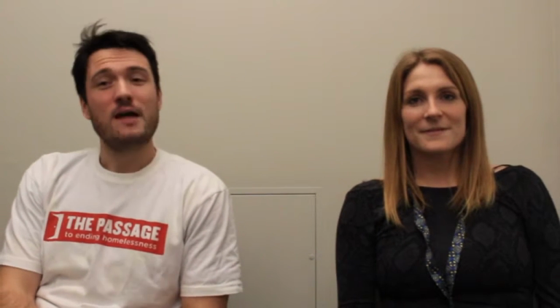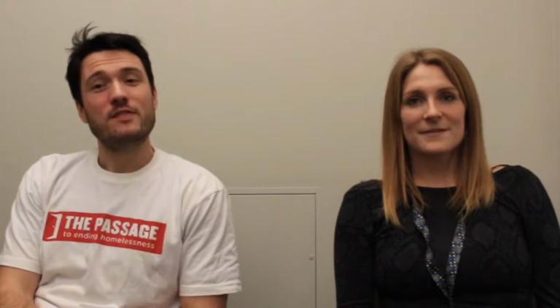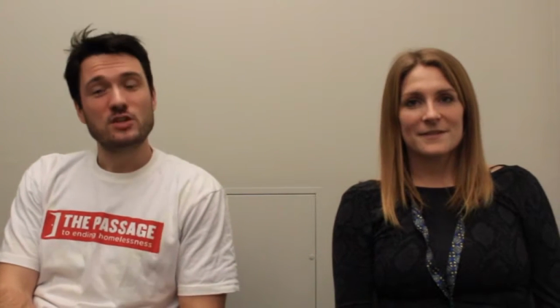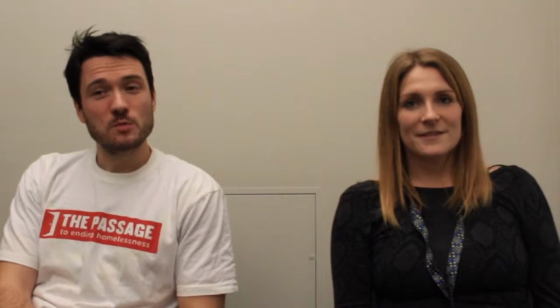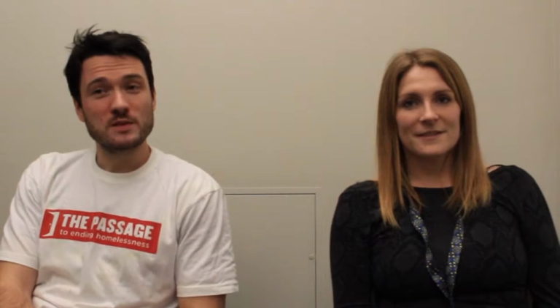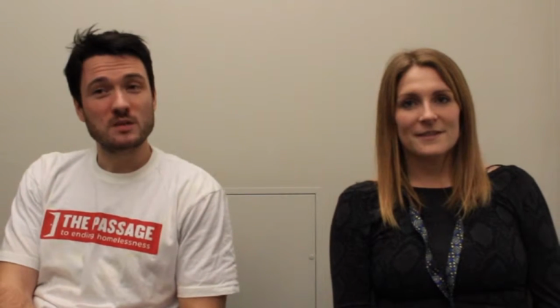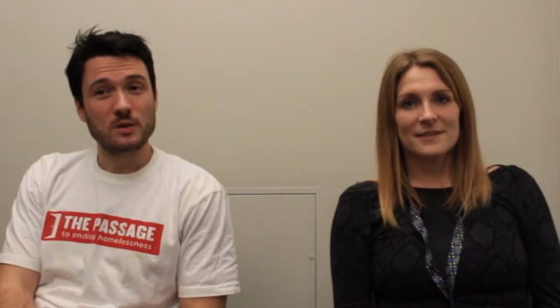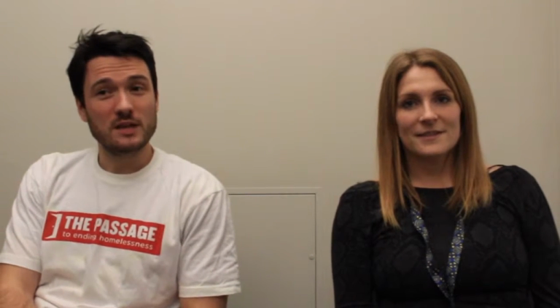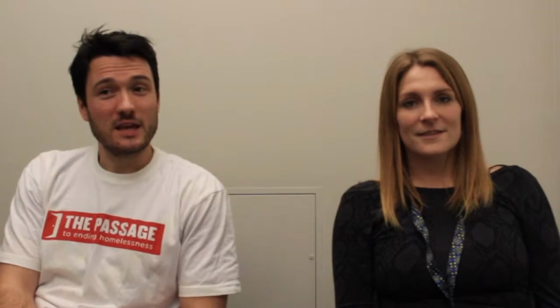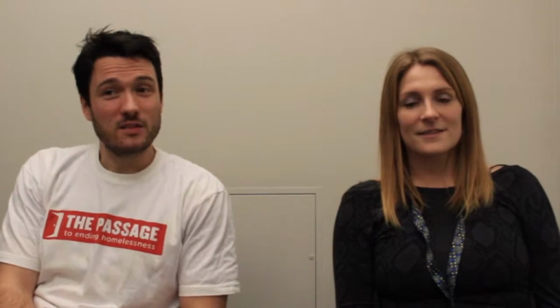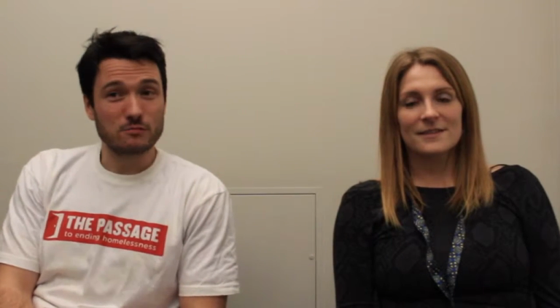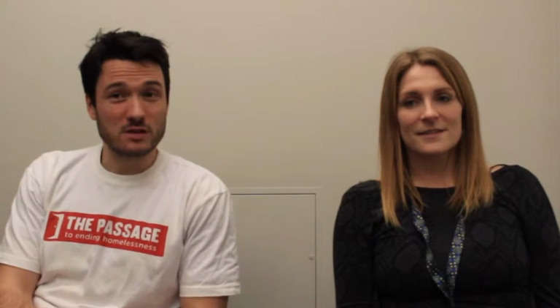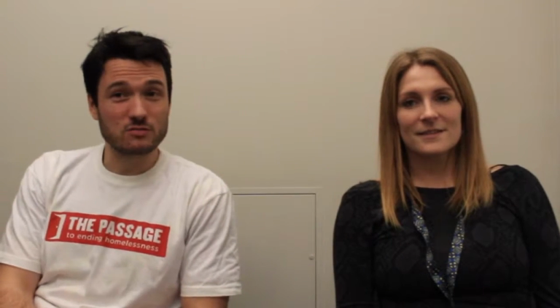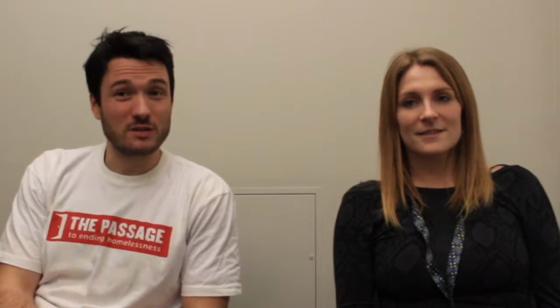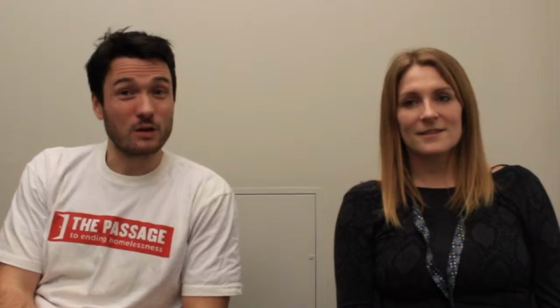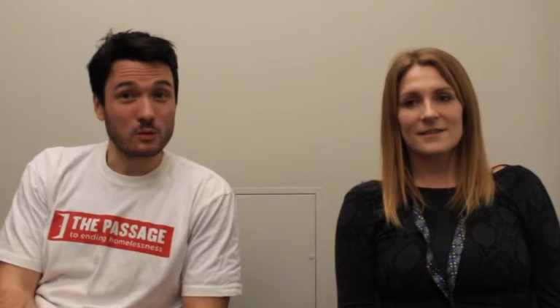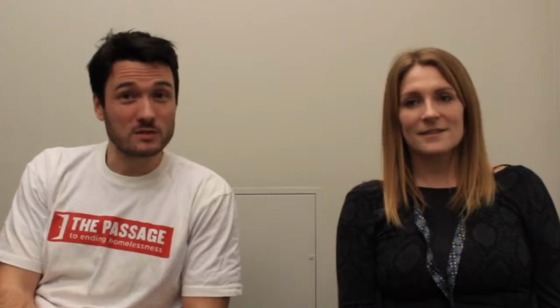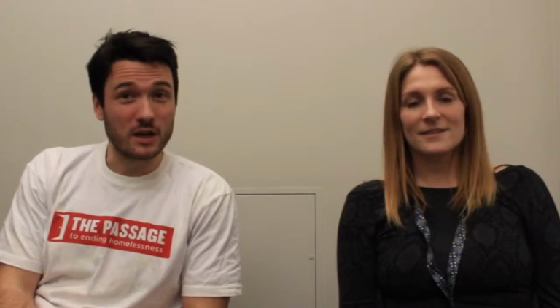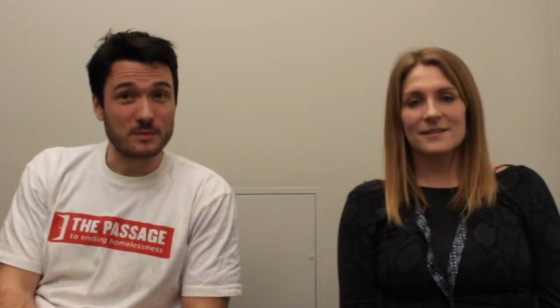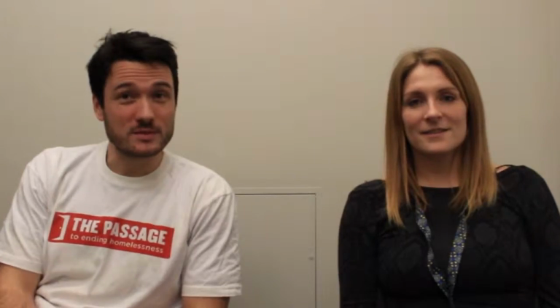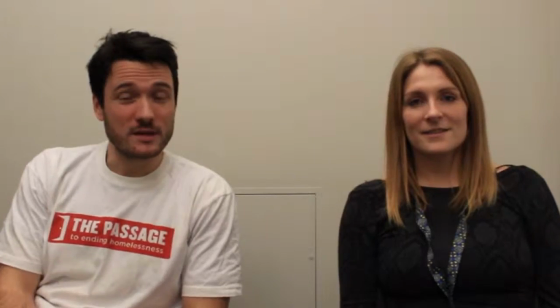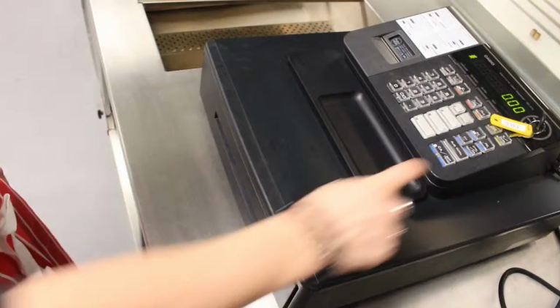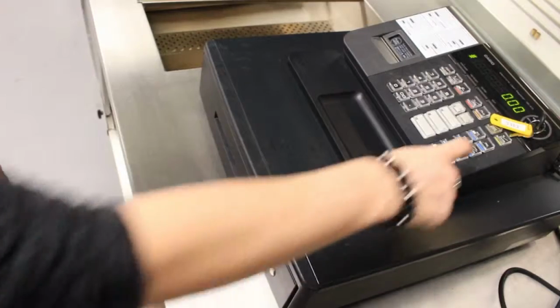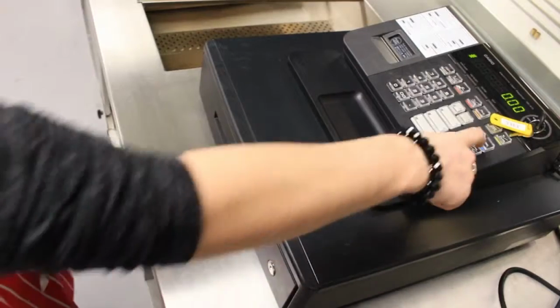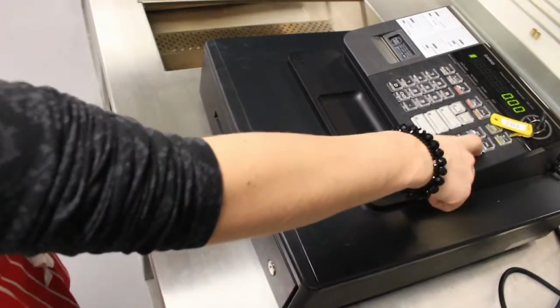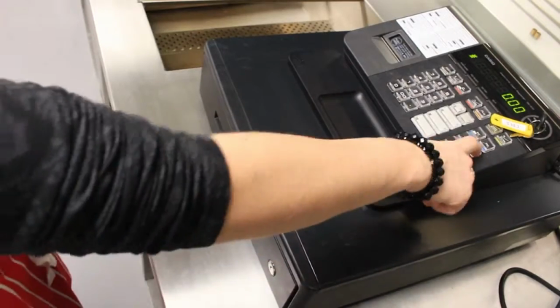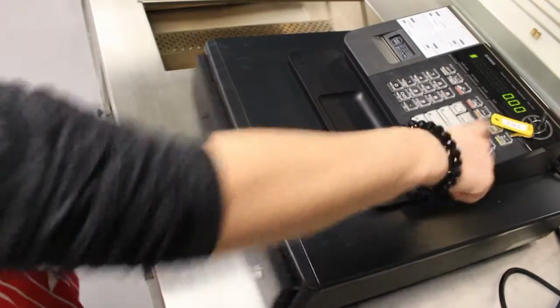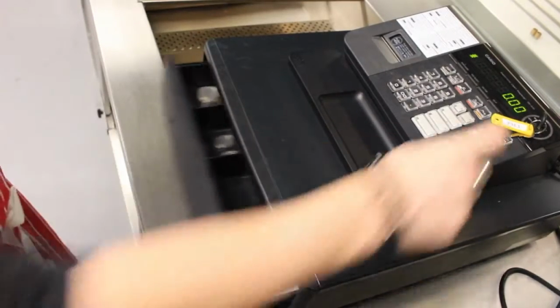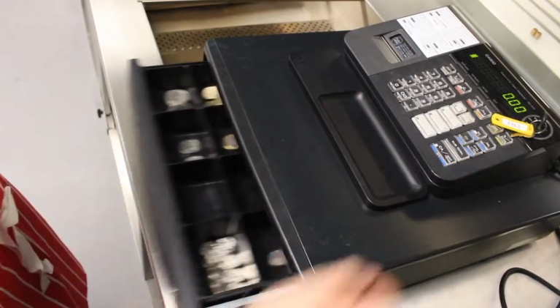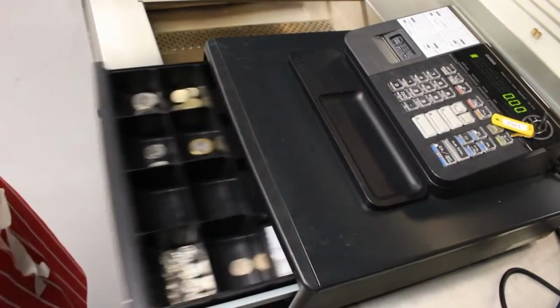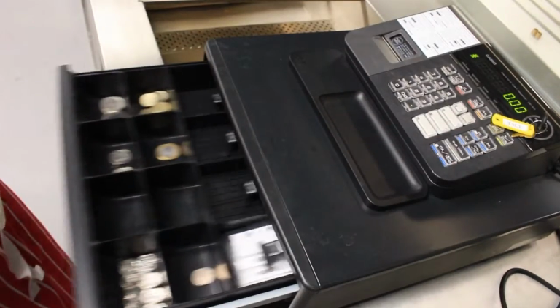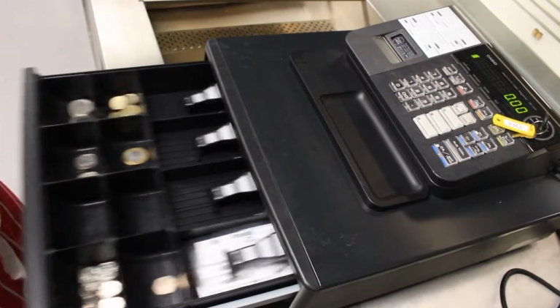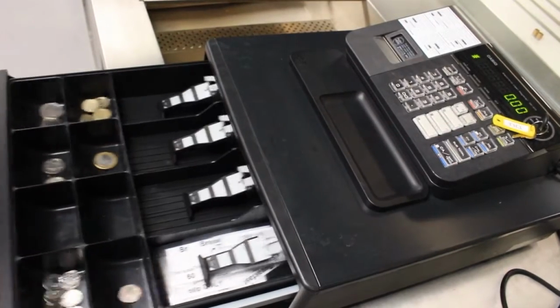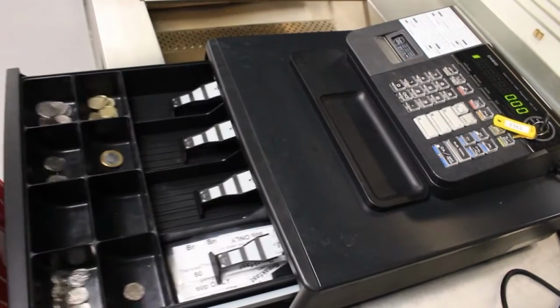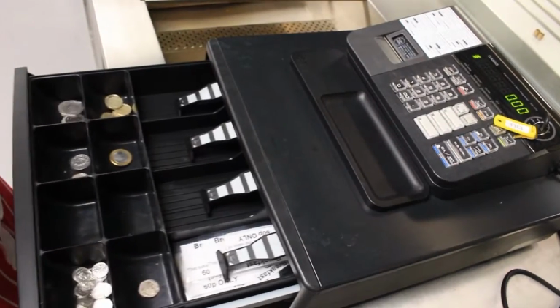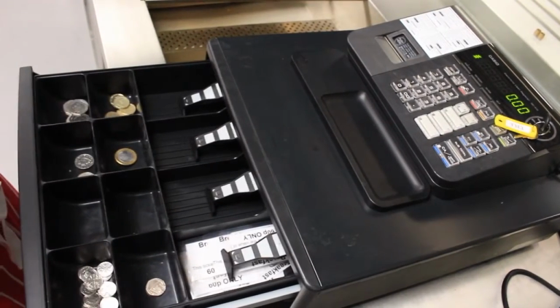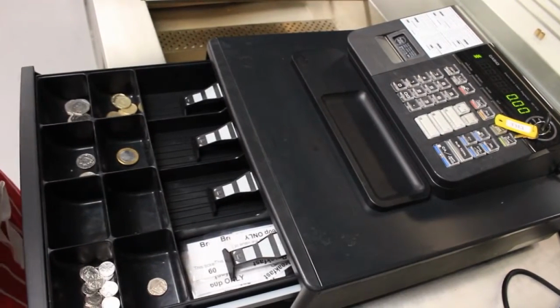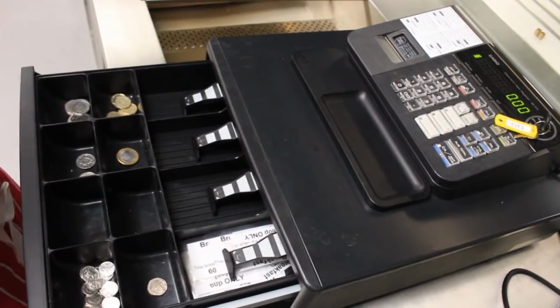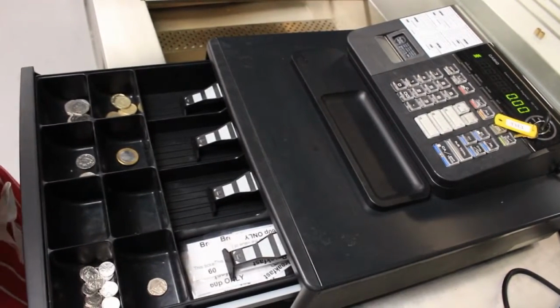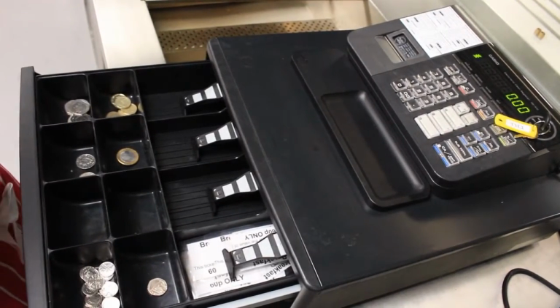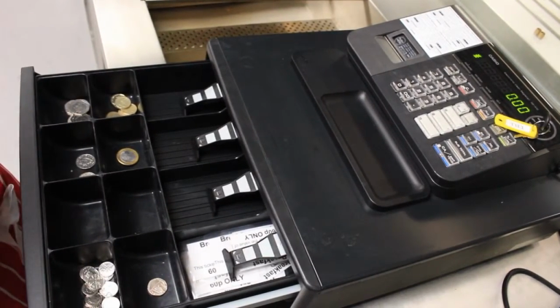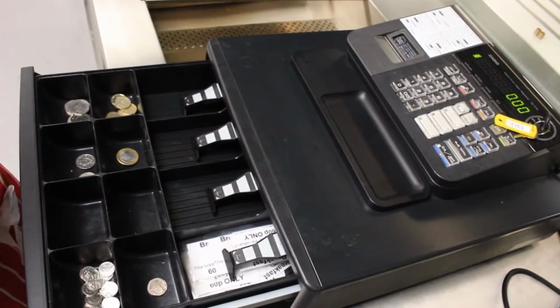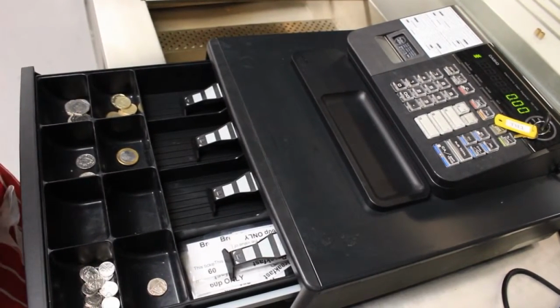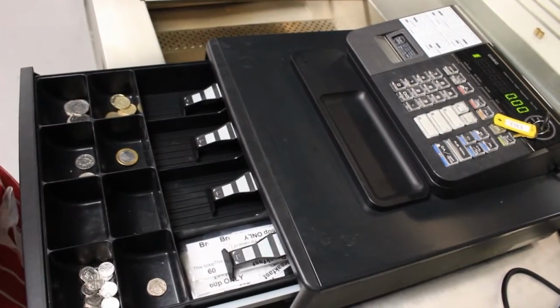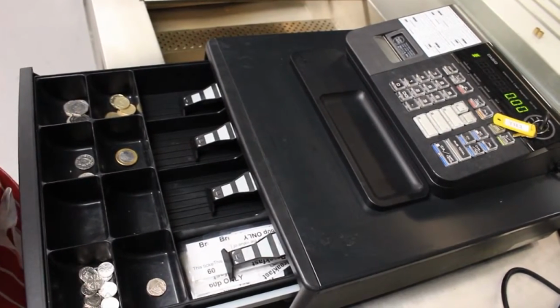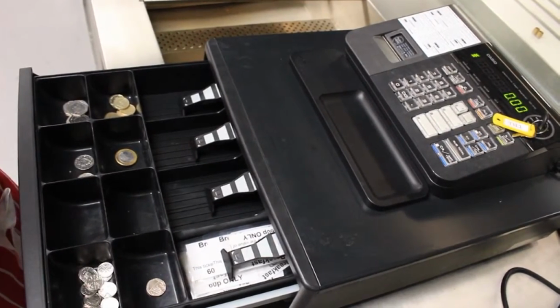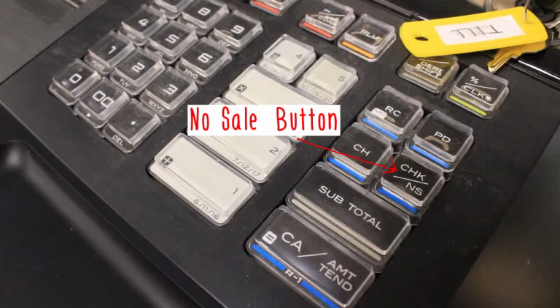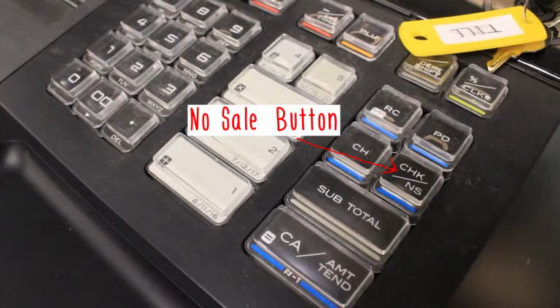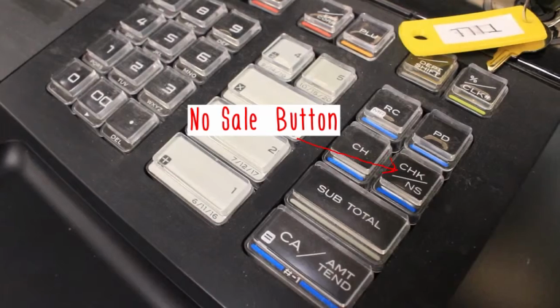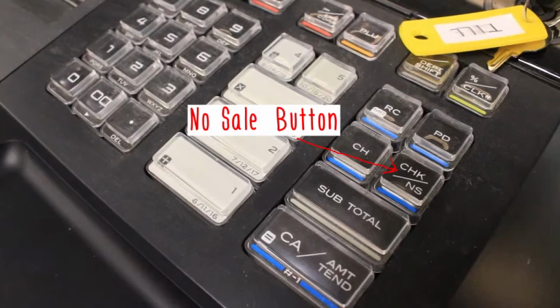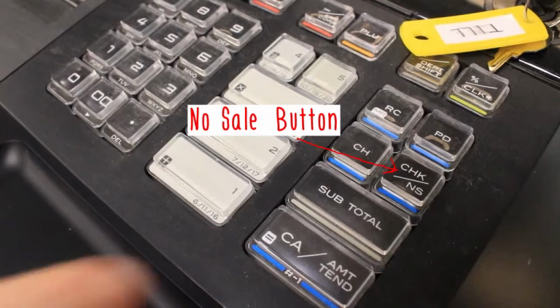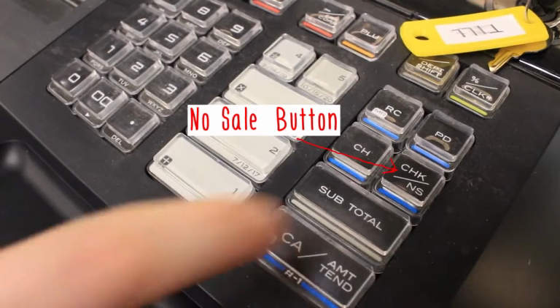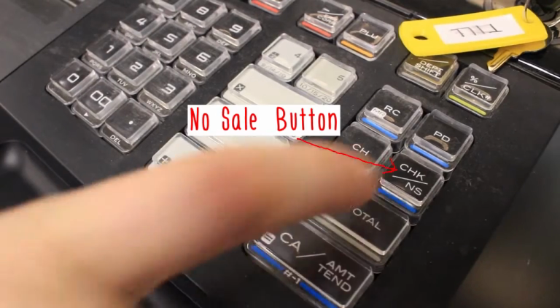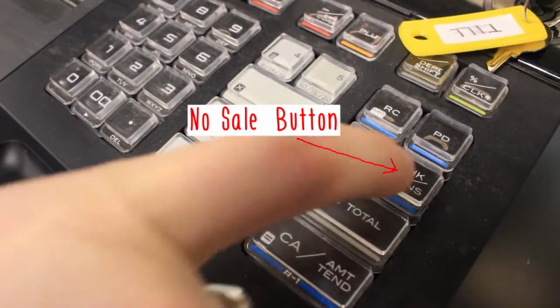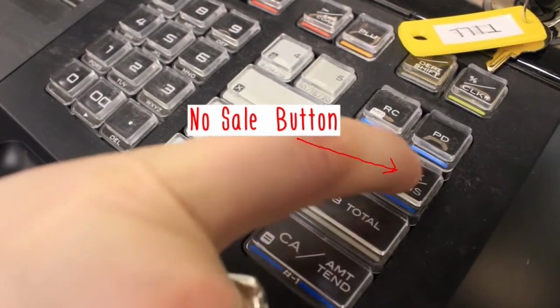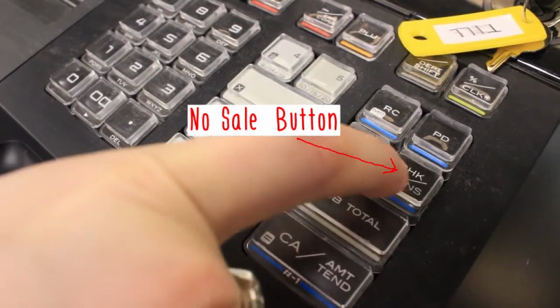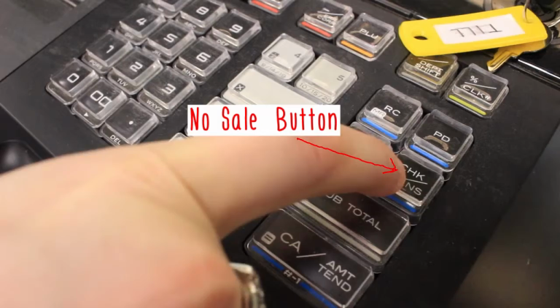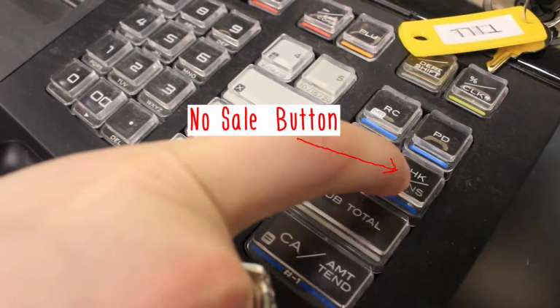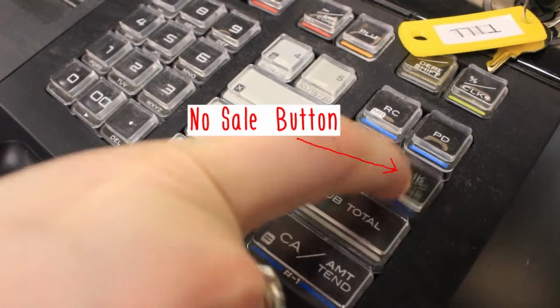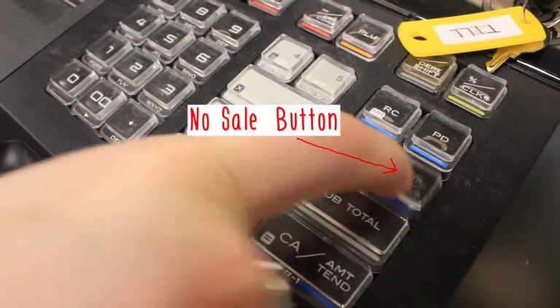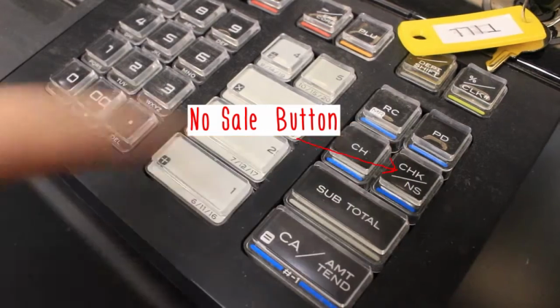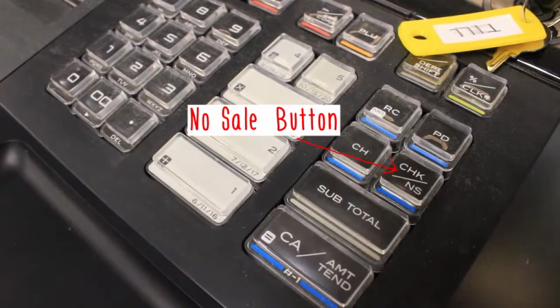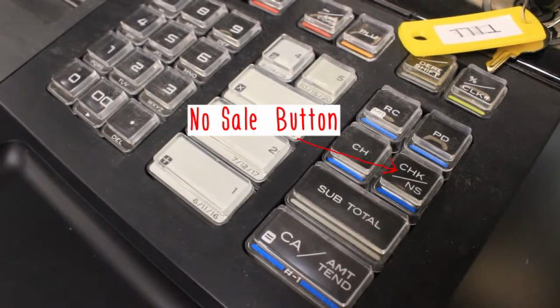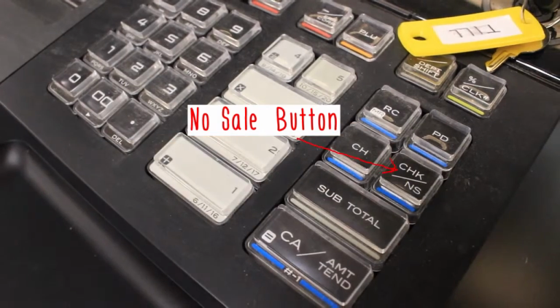There should be someone in the restaurant at all times. The till is not difficult to master — simply press the no sale button and open the drawer.